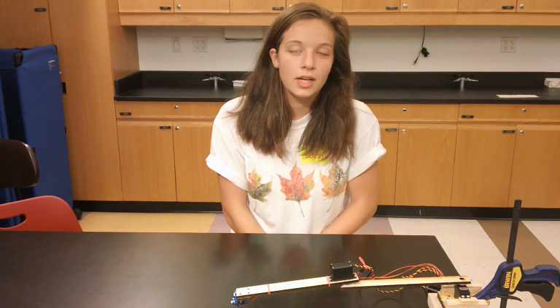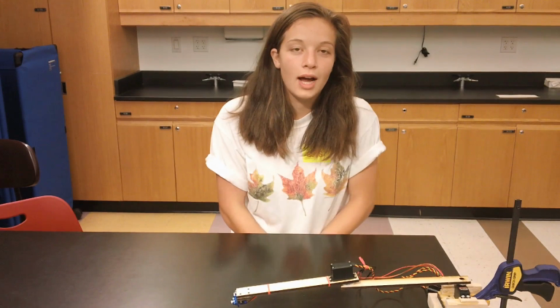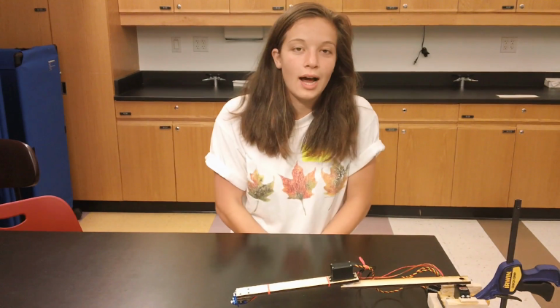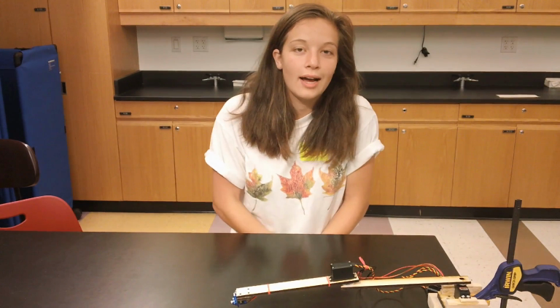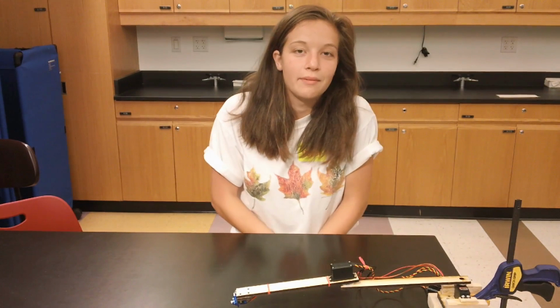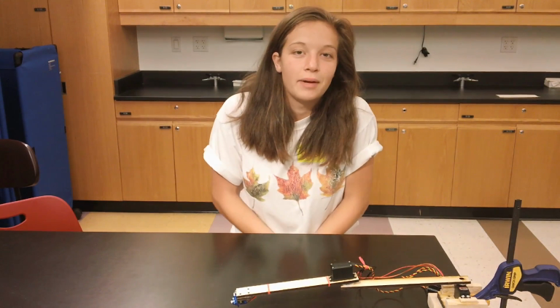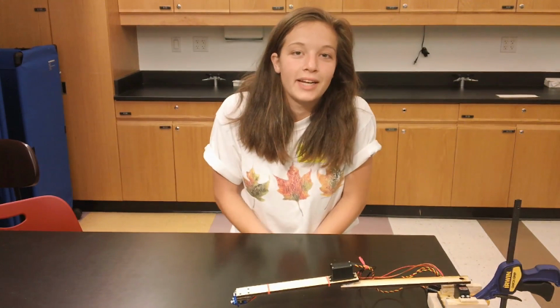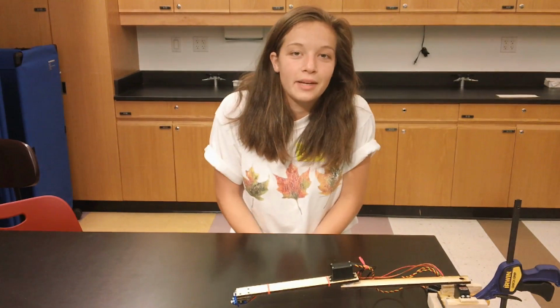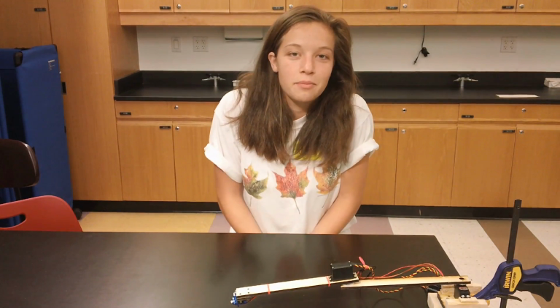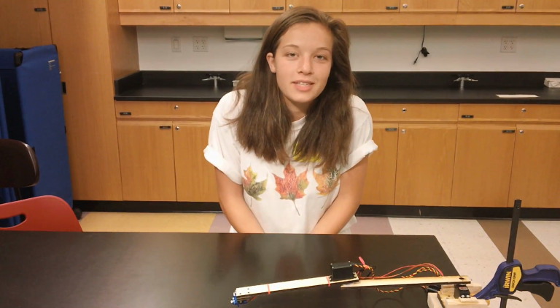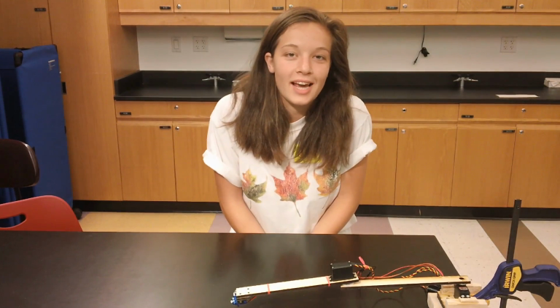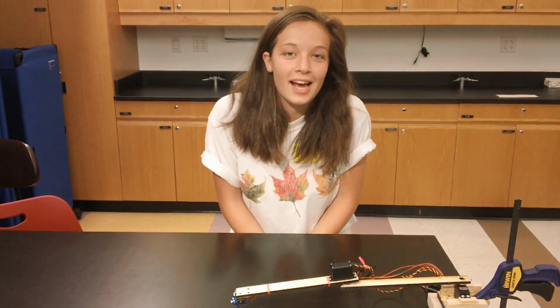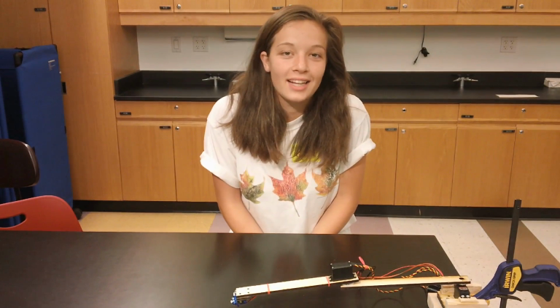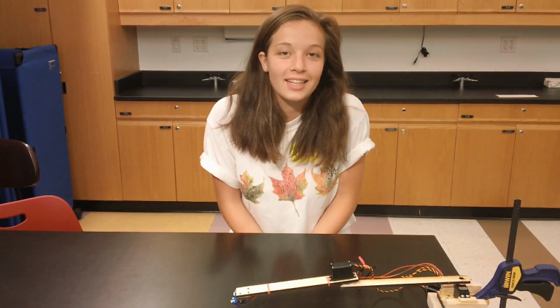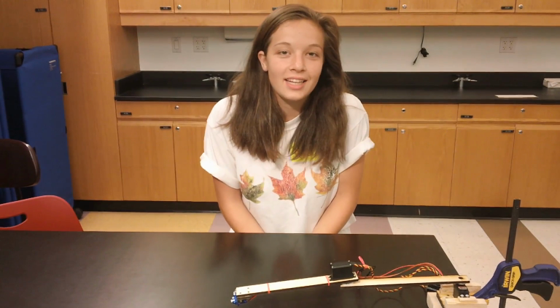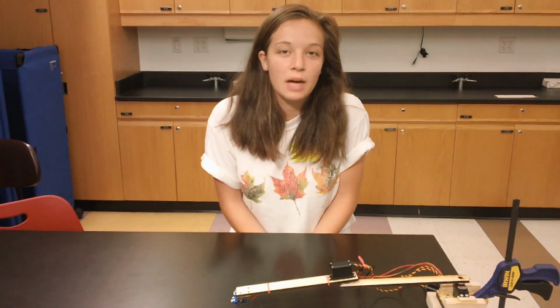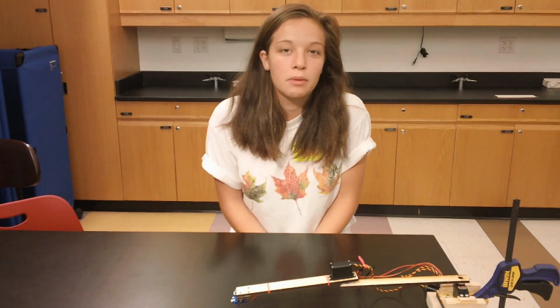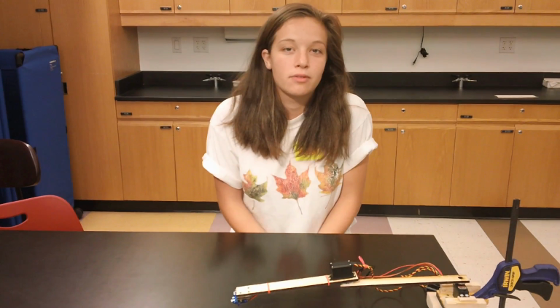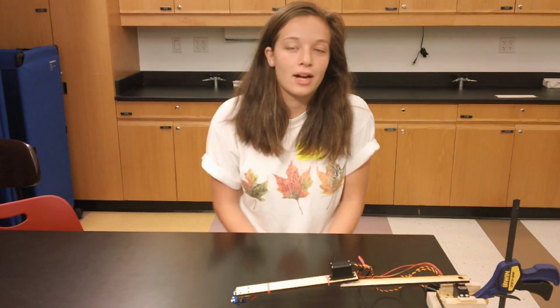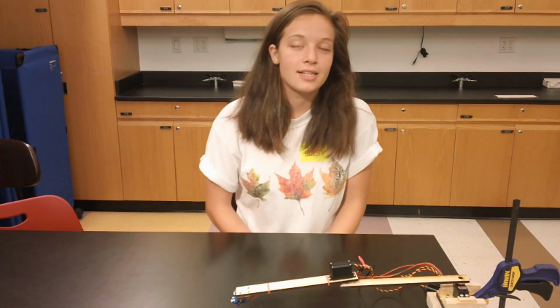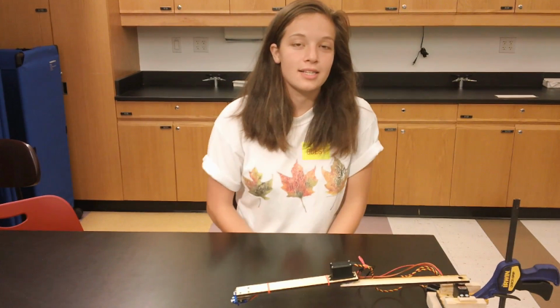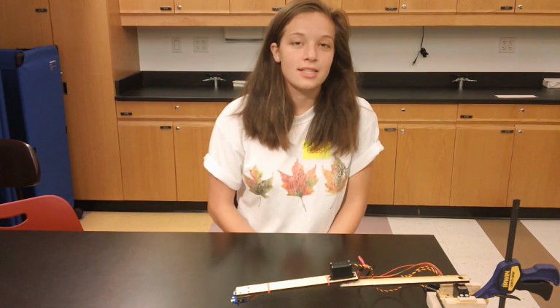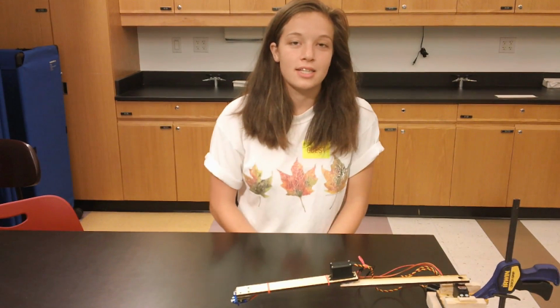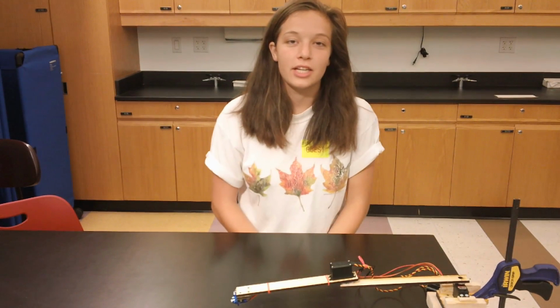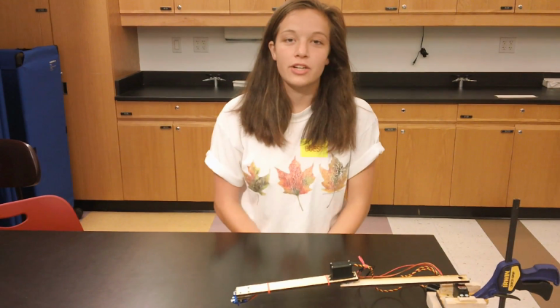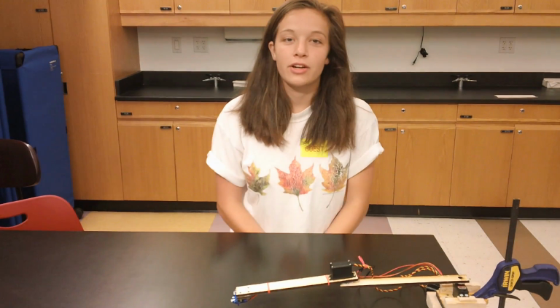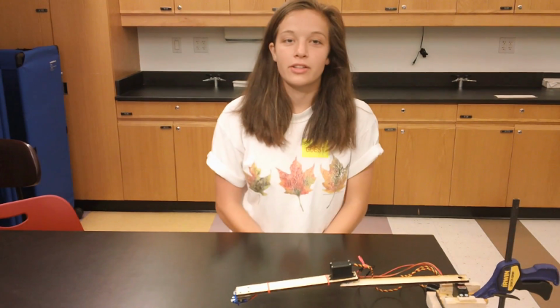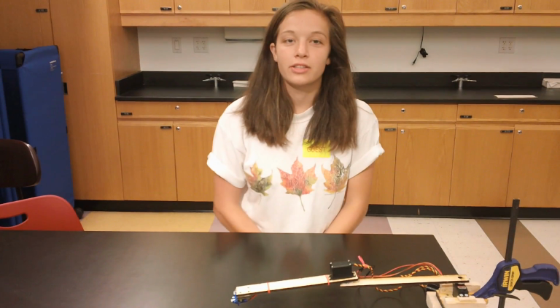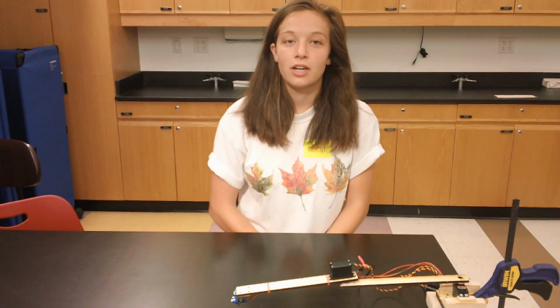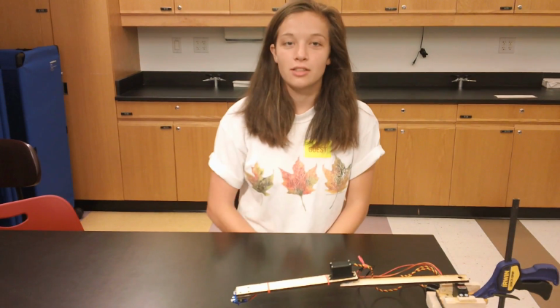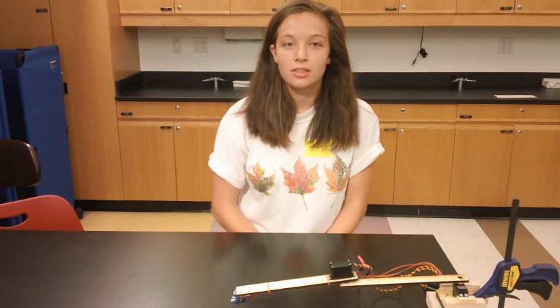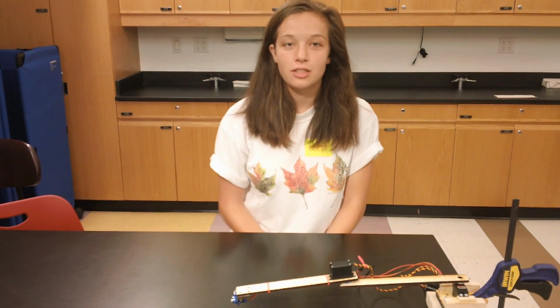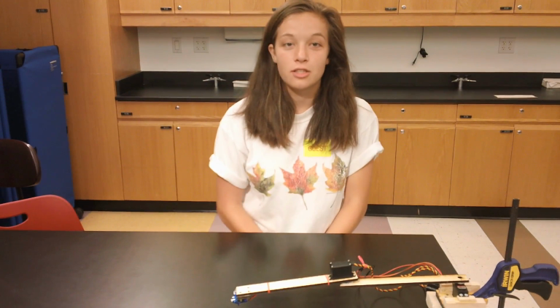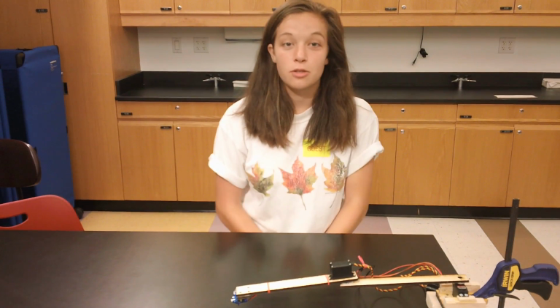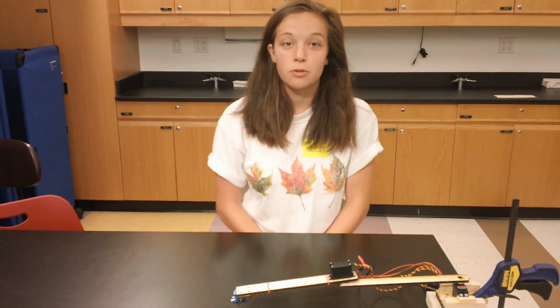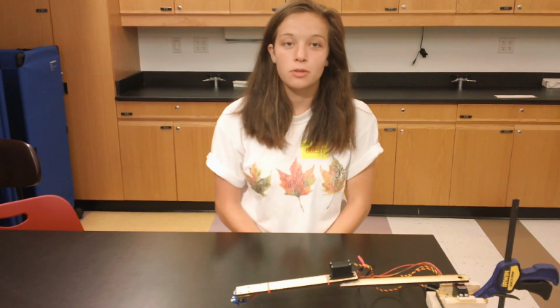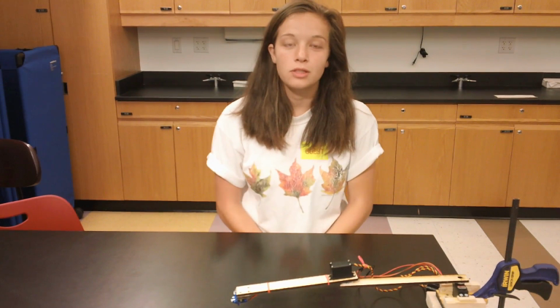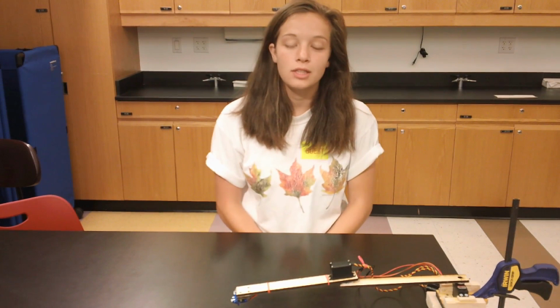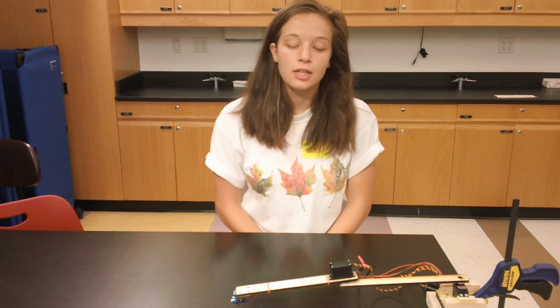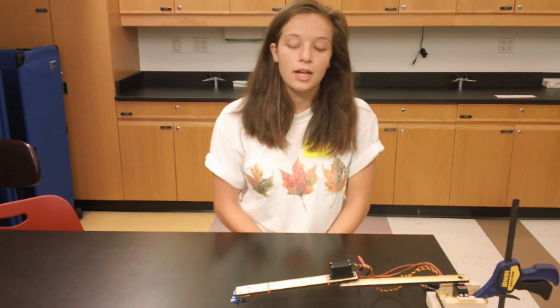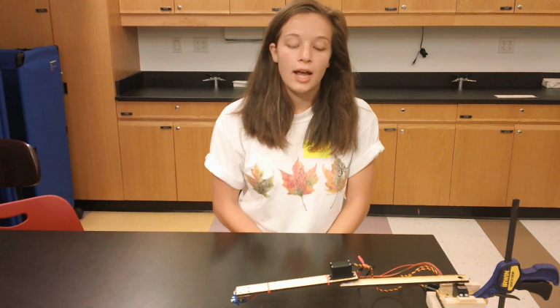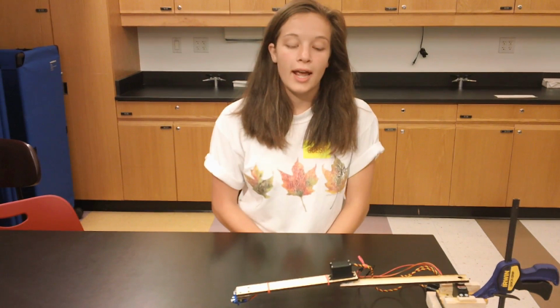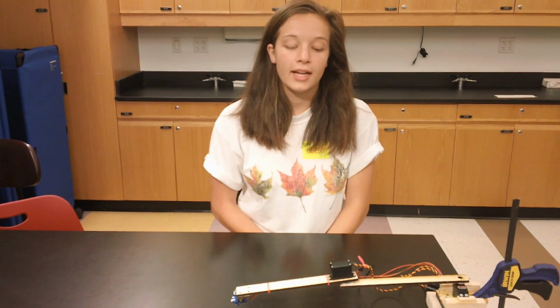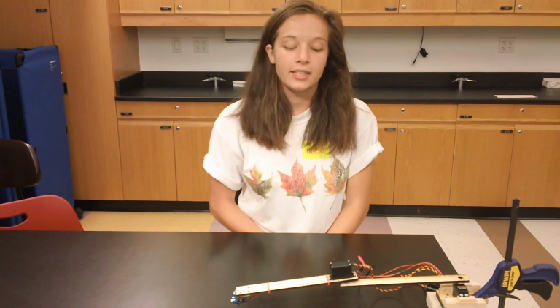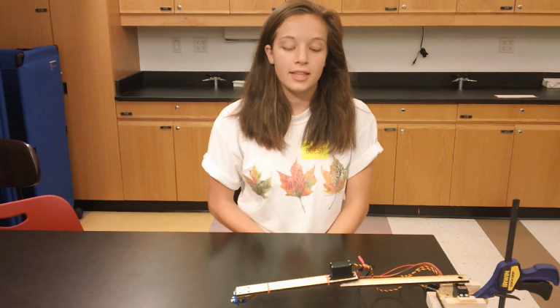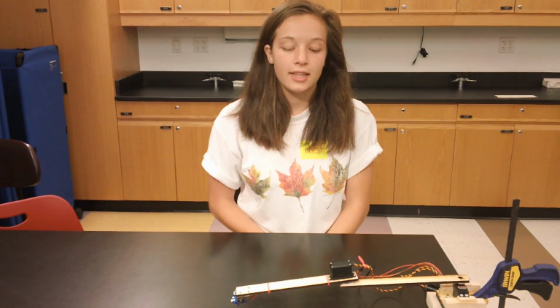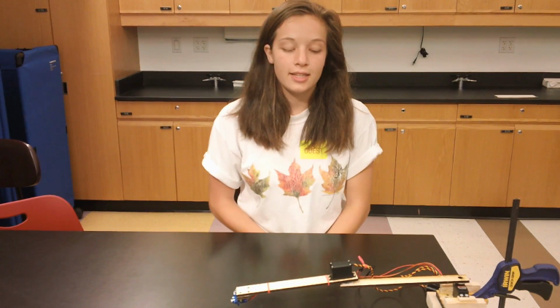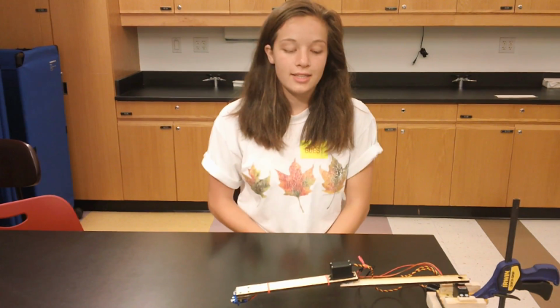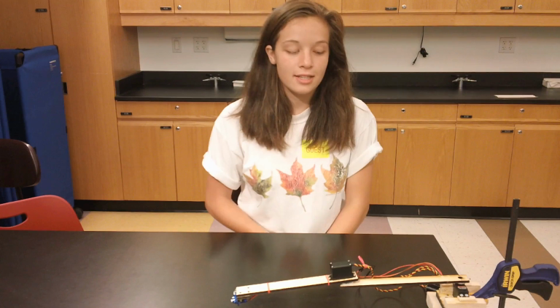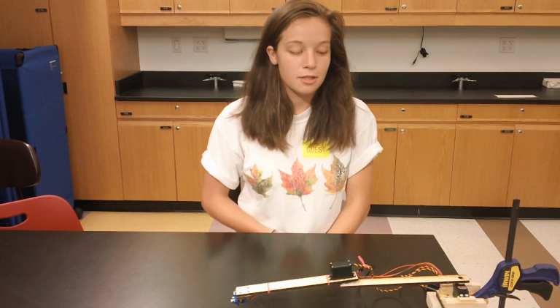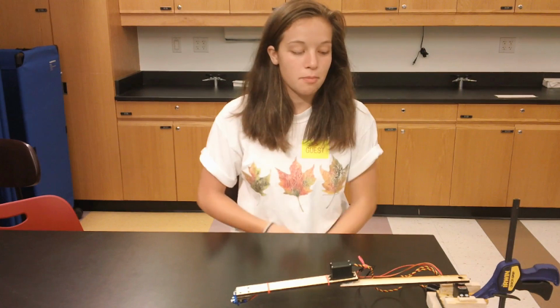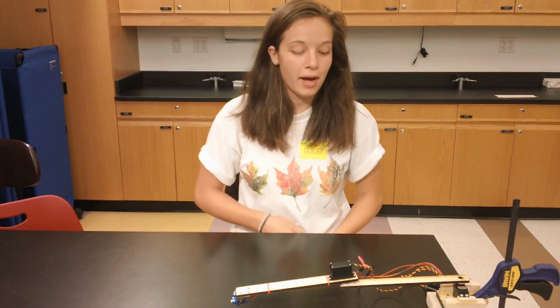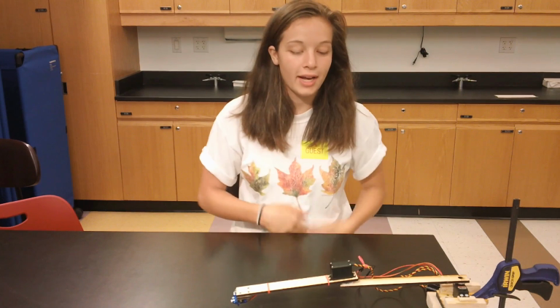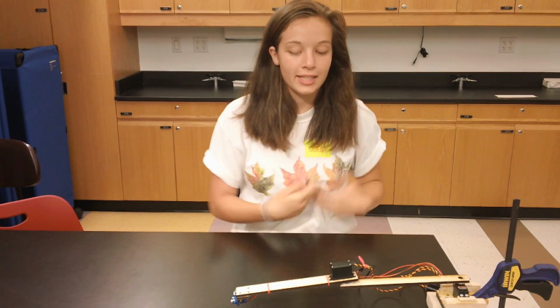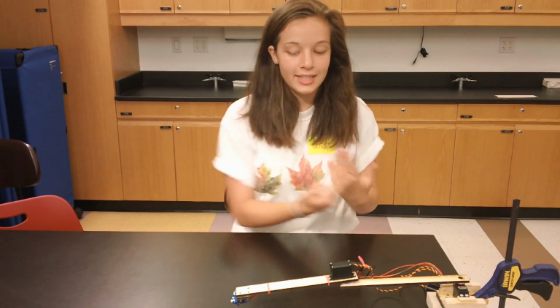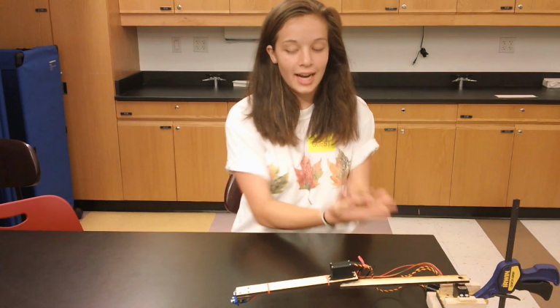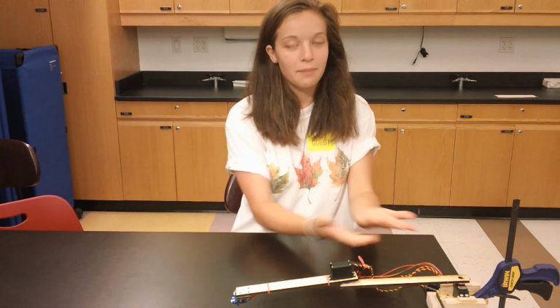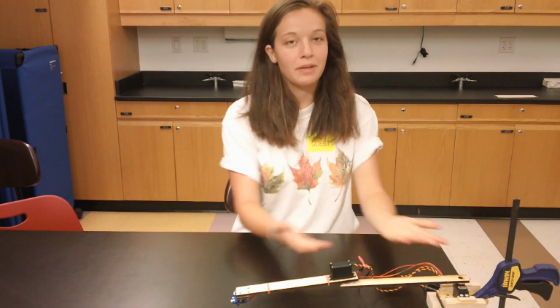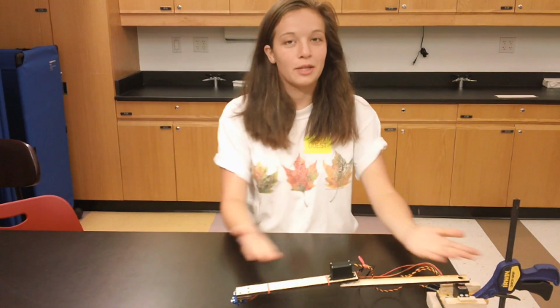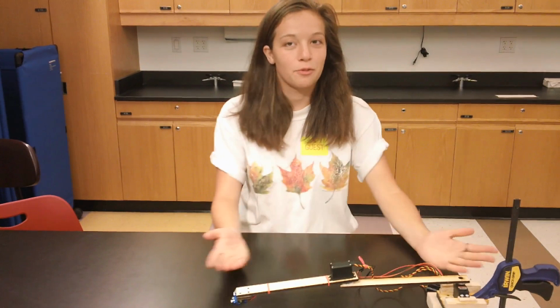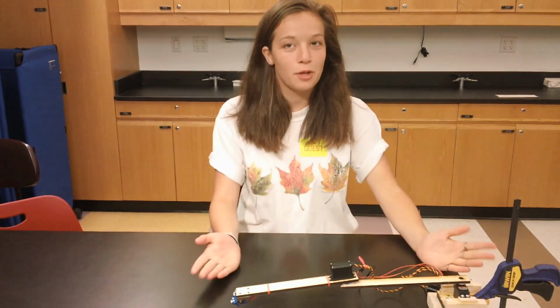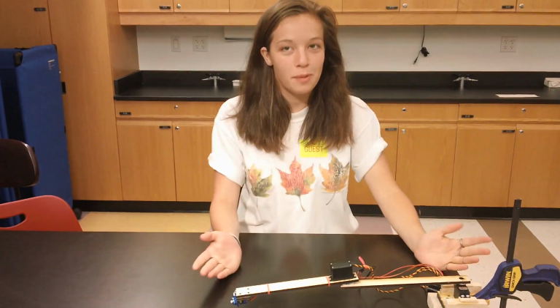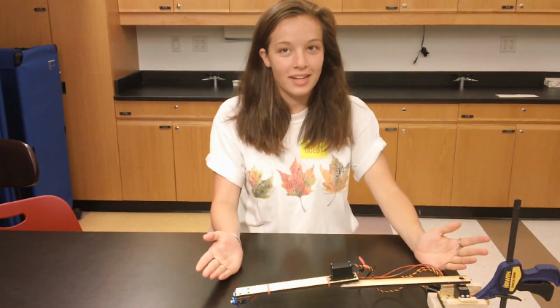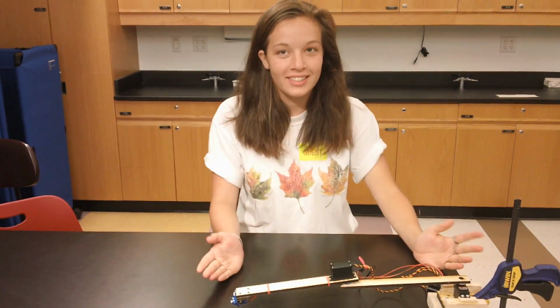Hi, my name's Callie. I'm a rising senior at the Dalton School, and this is my typing robot.